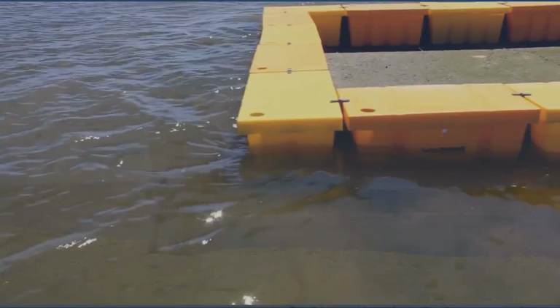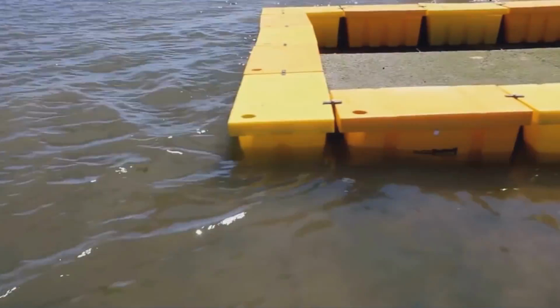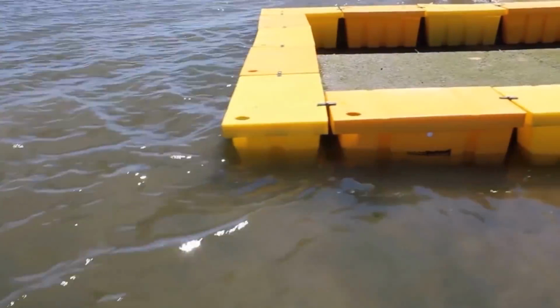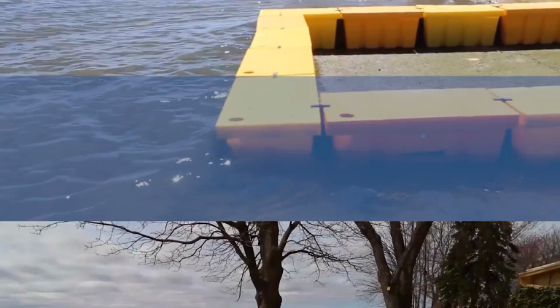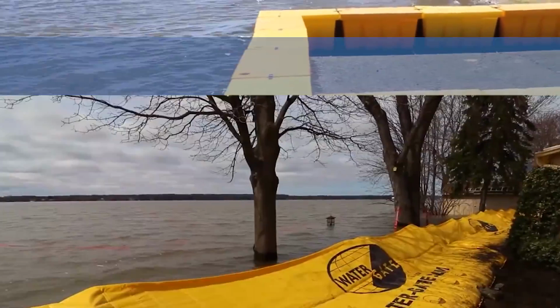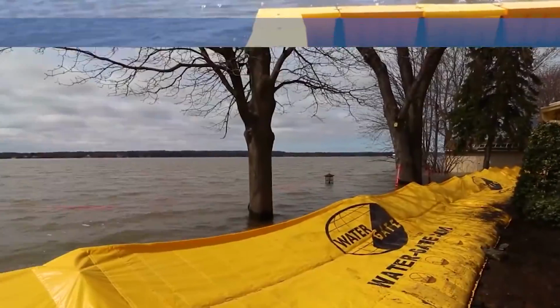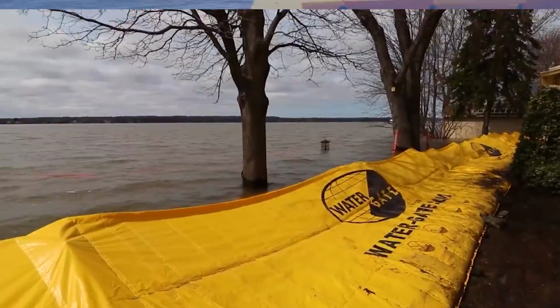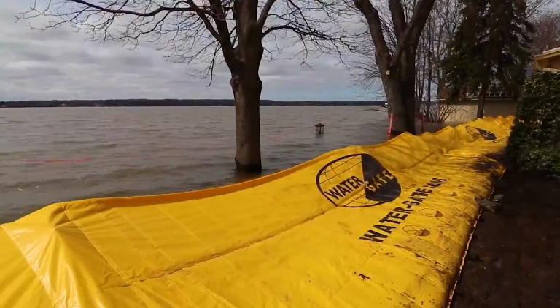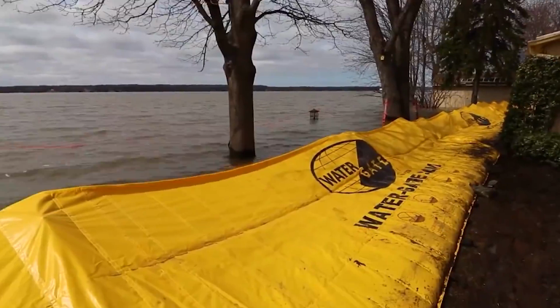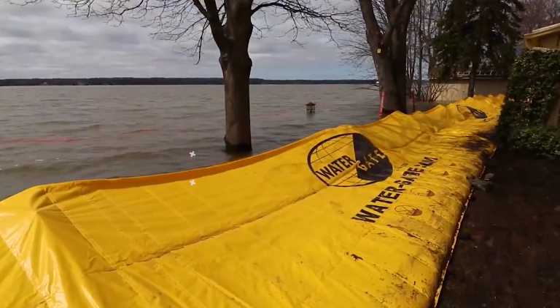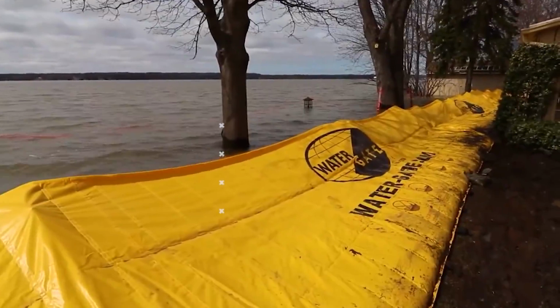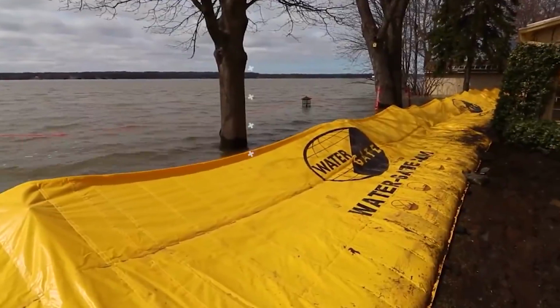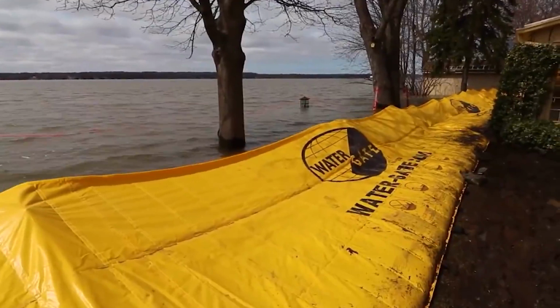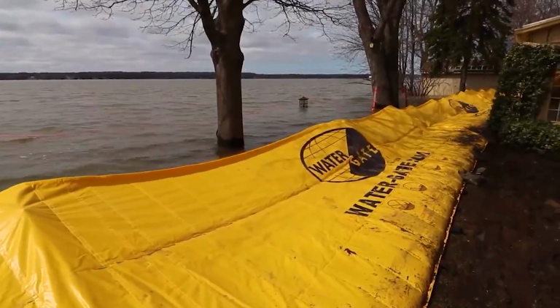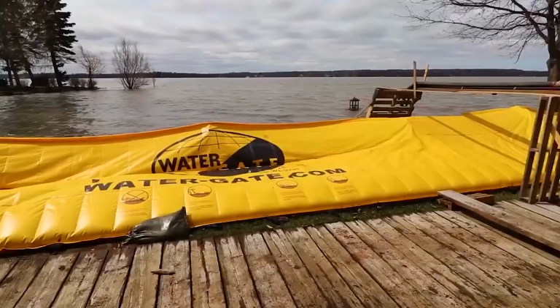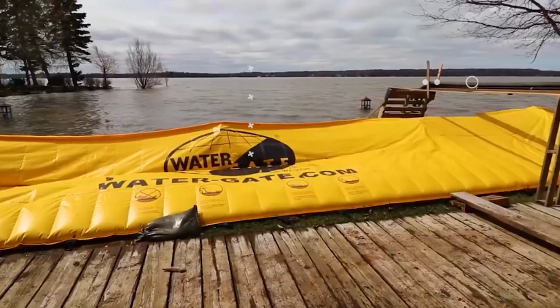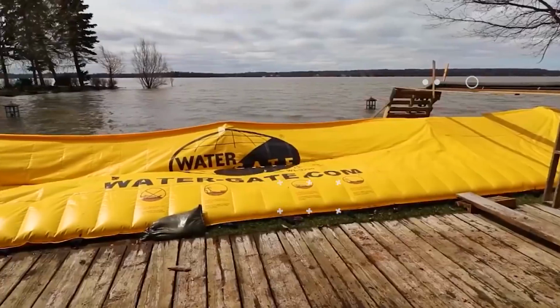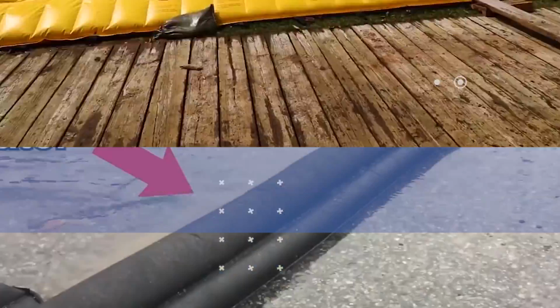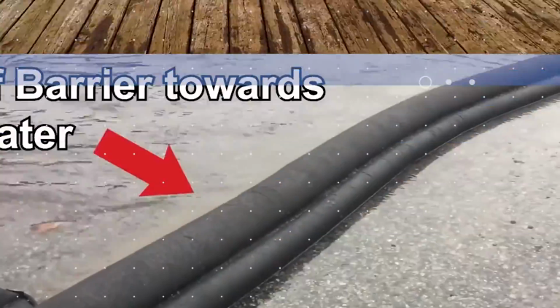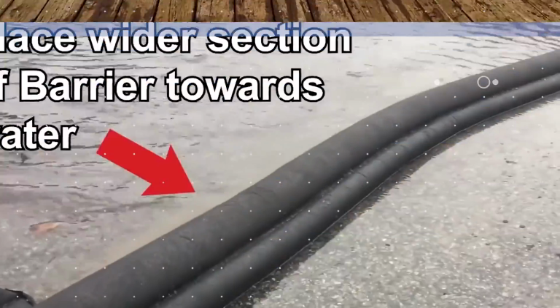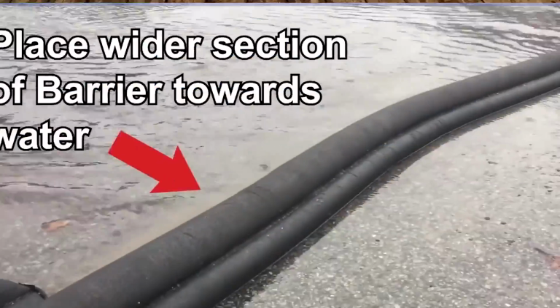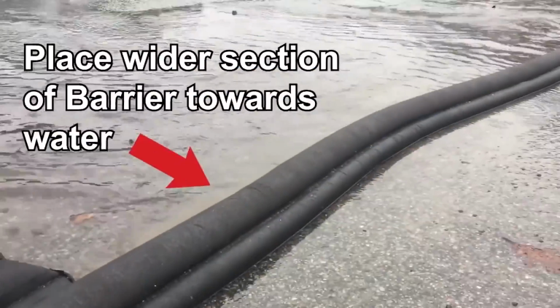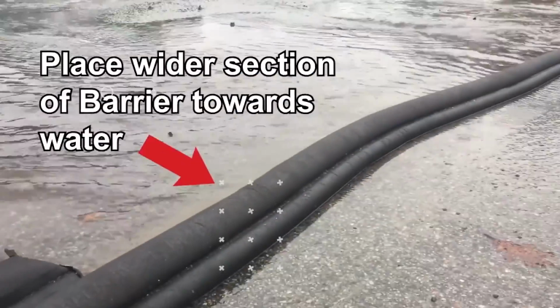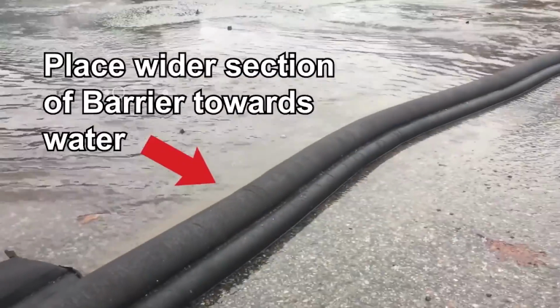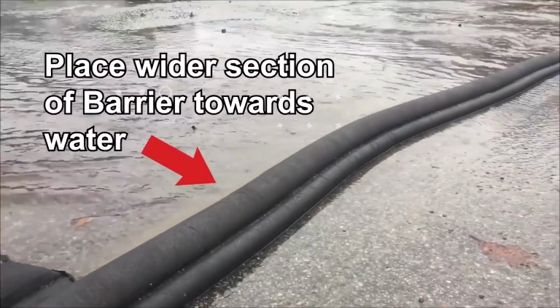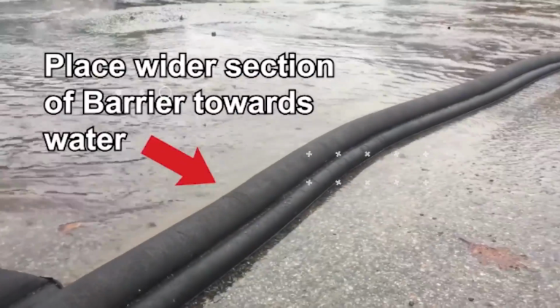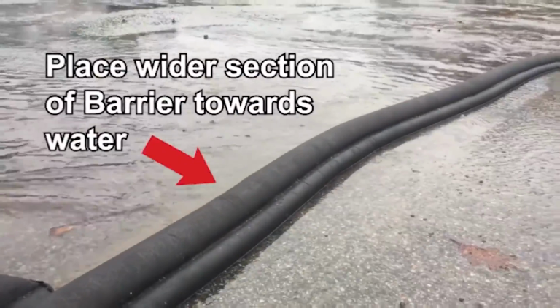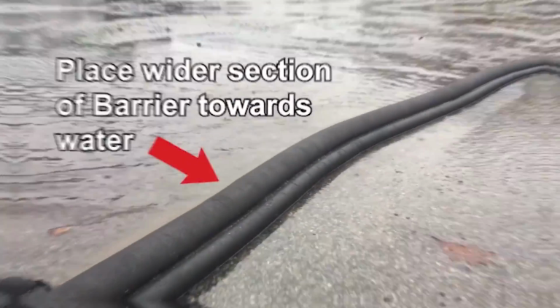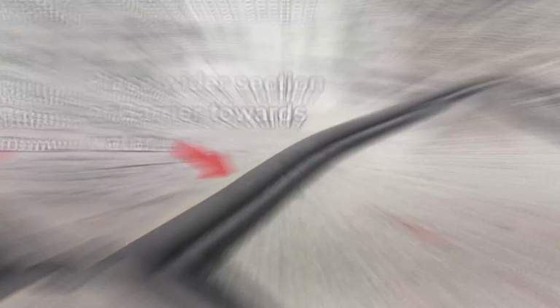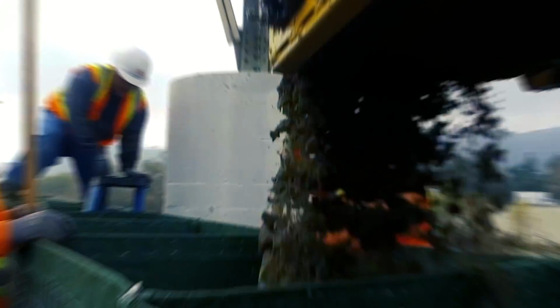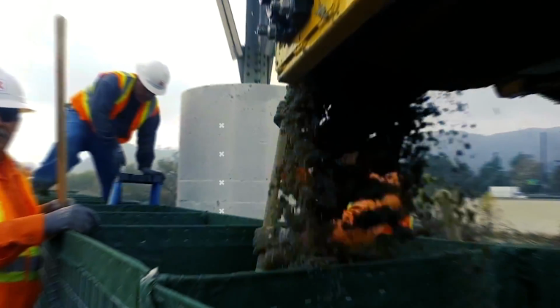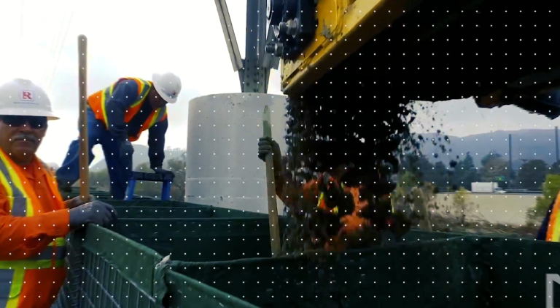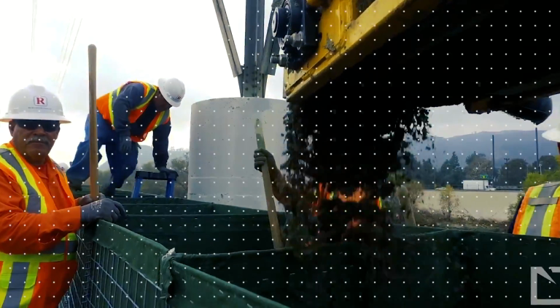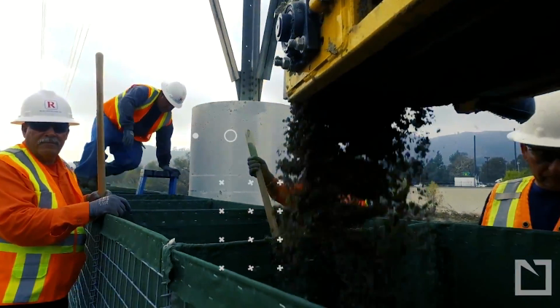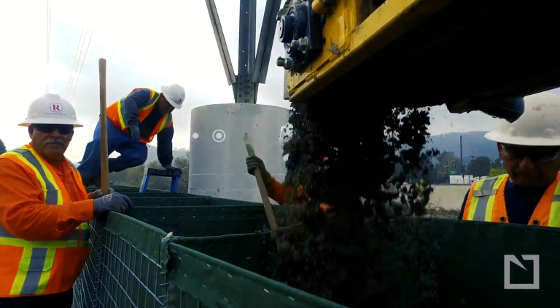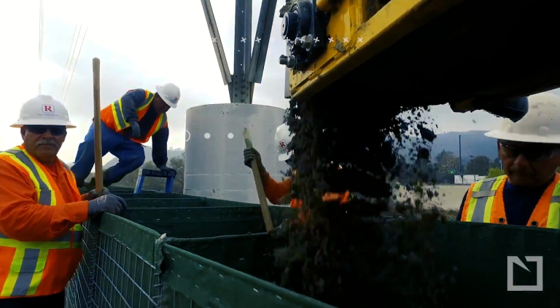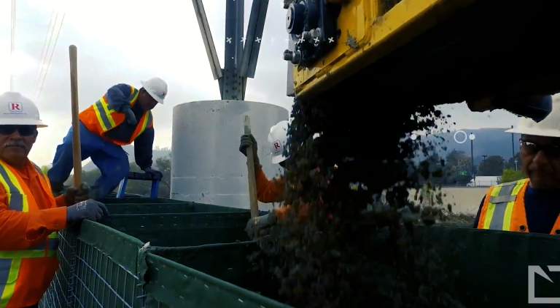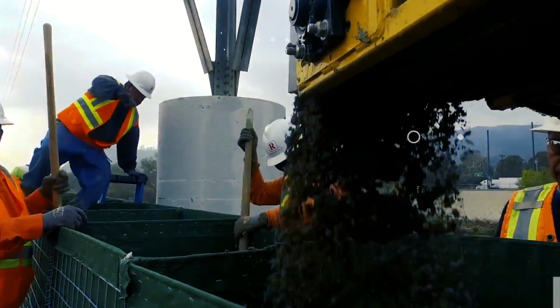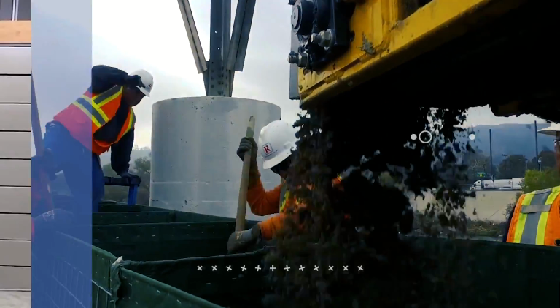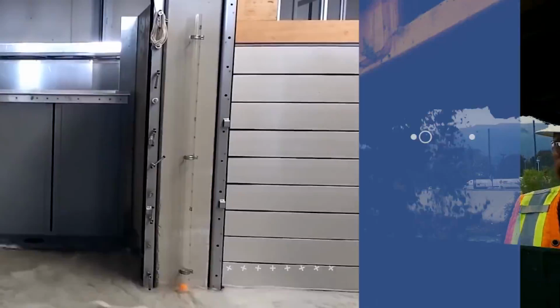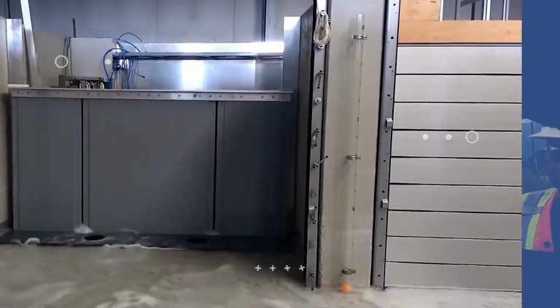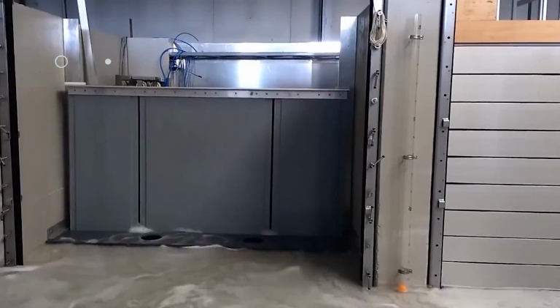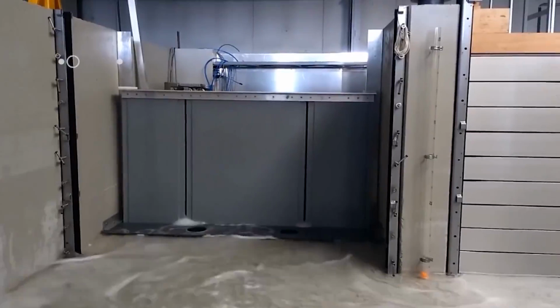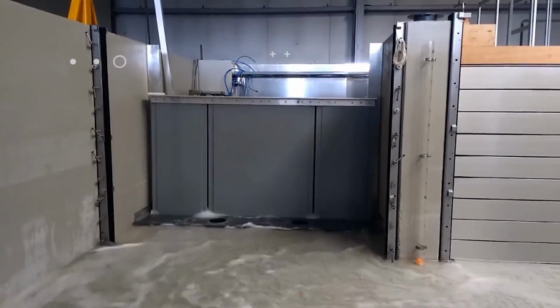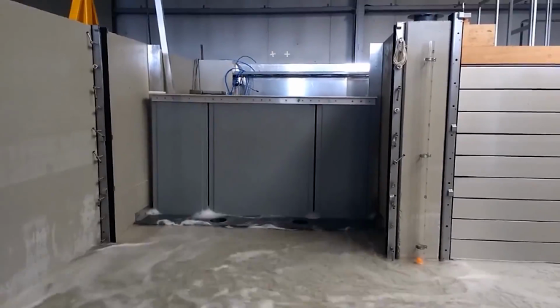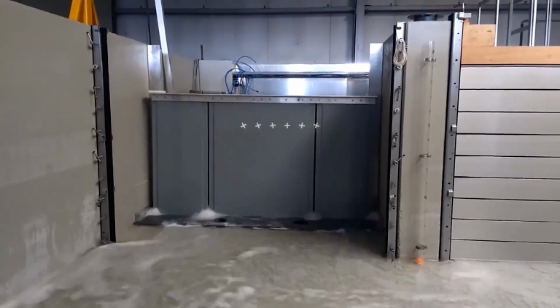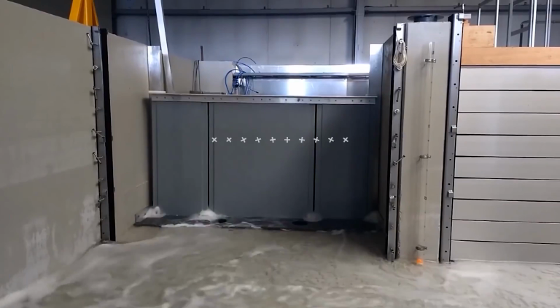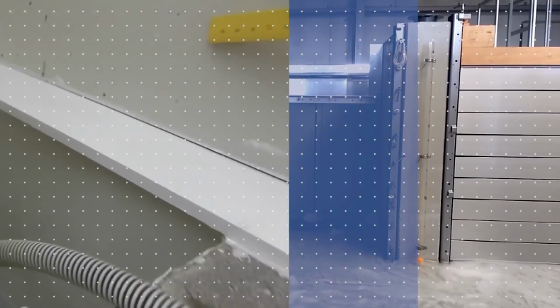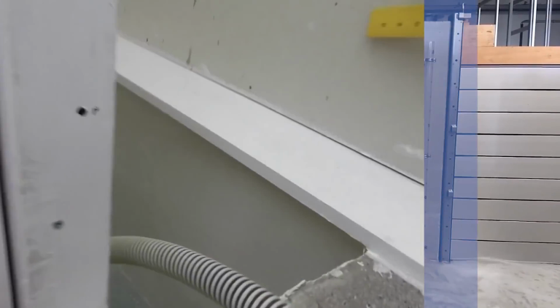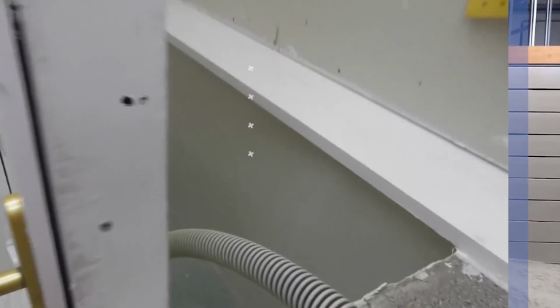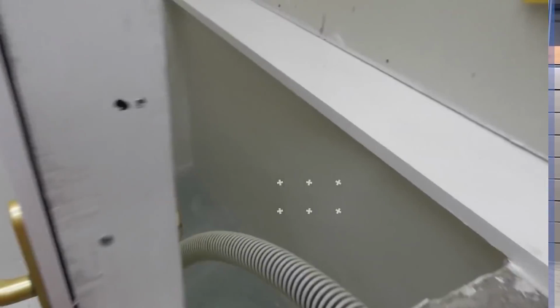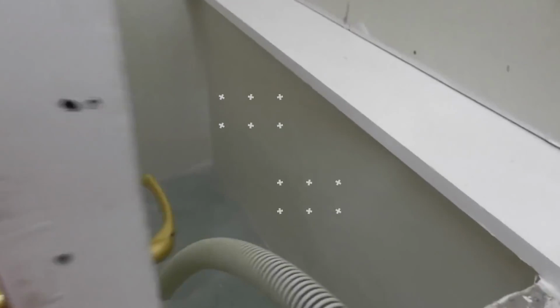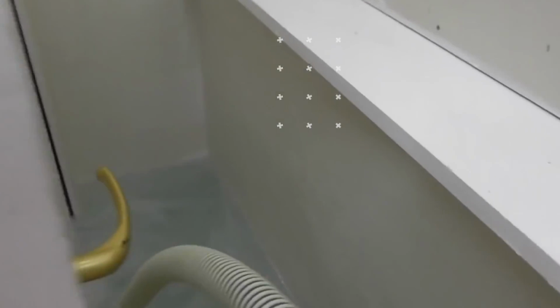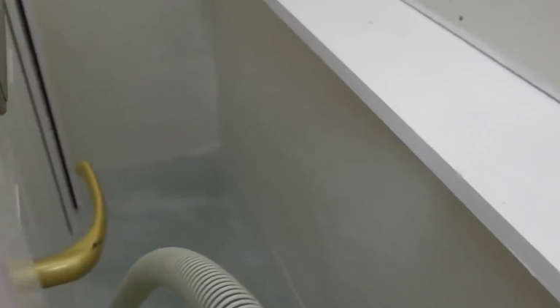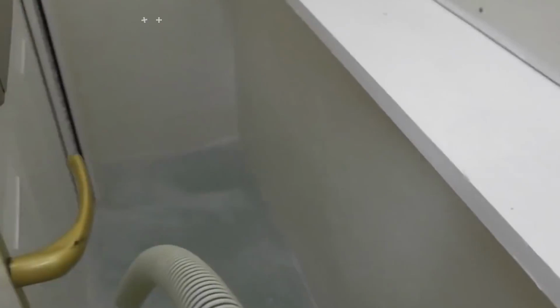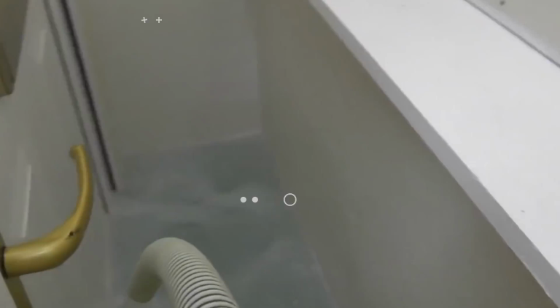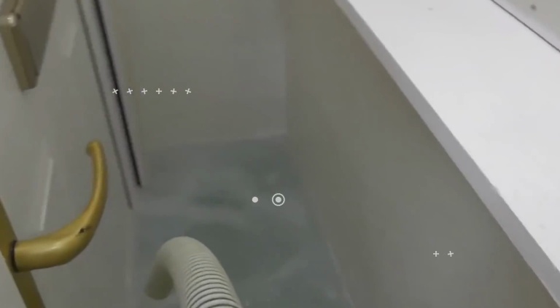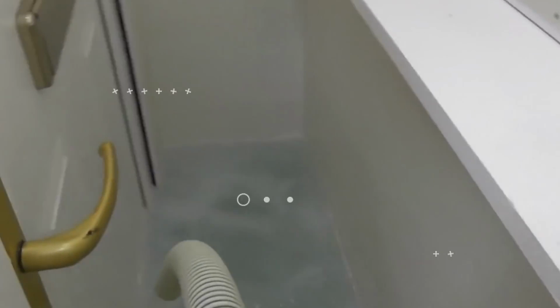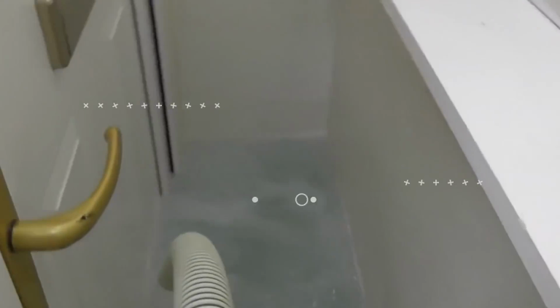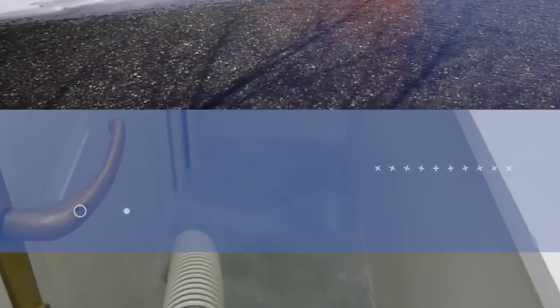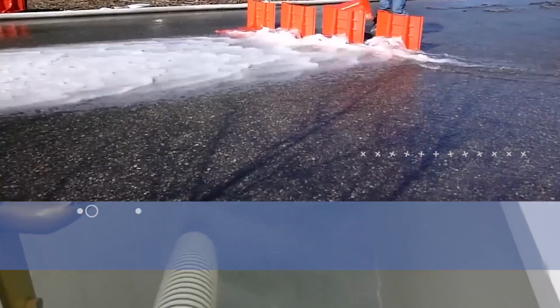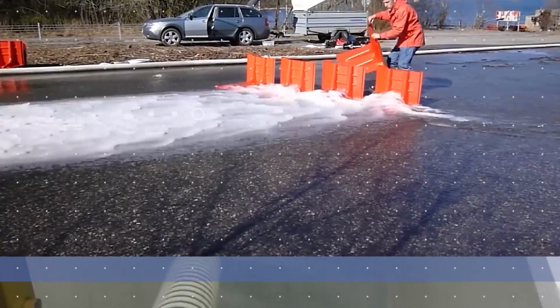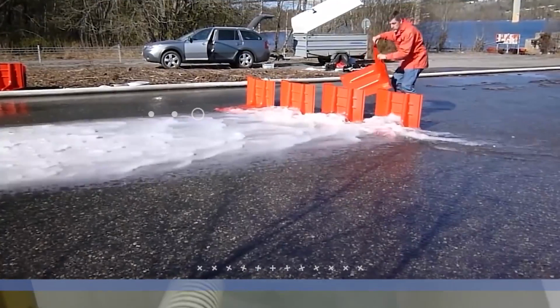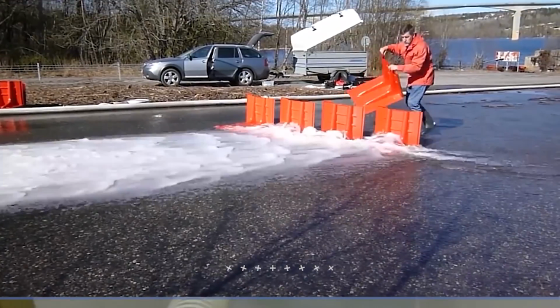Welcome back to another video from Lord Gizmo. Today, we'll be looking at some great devices made to mitigate the effects of floods.